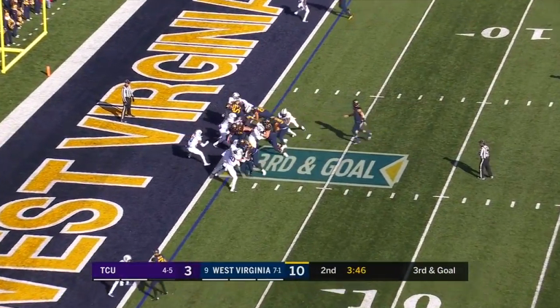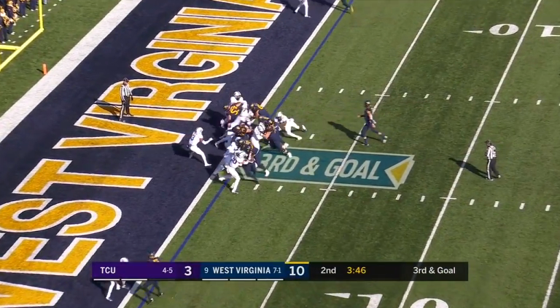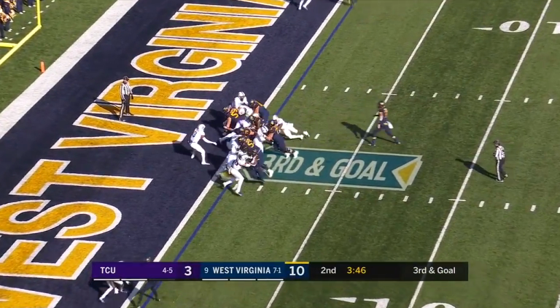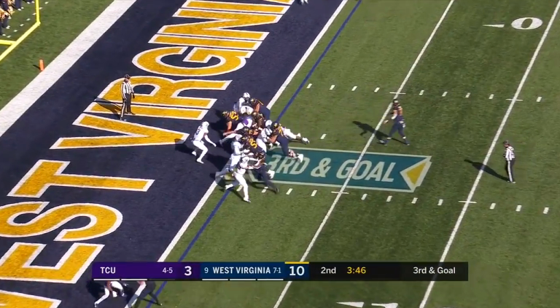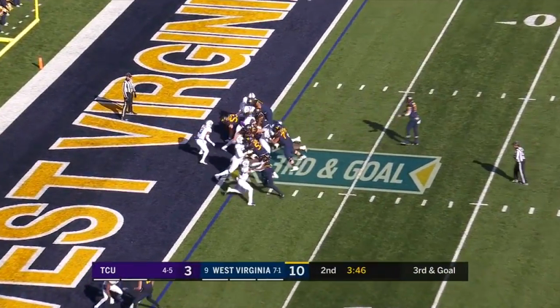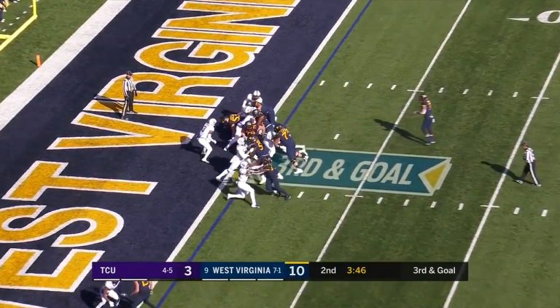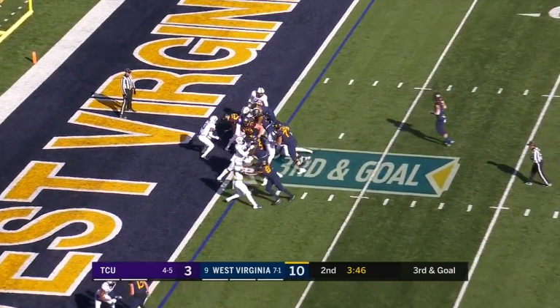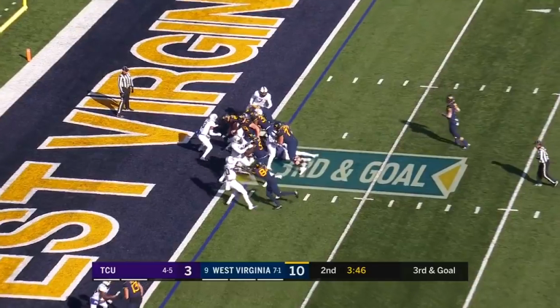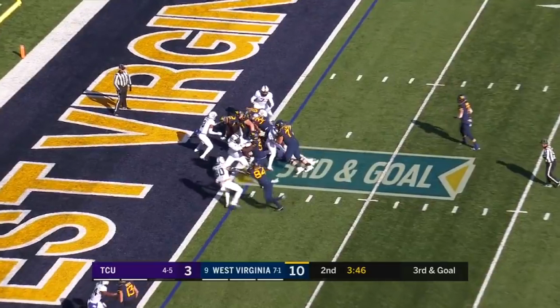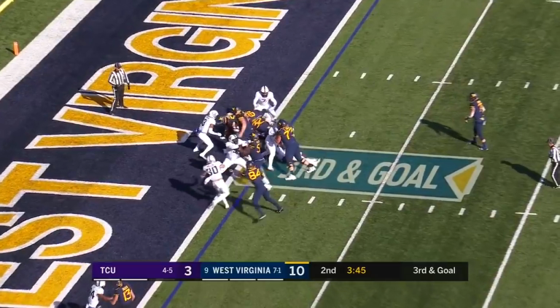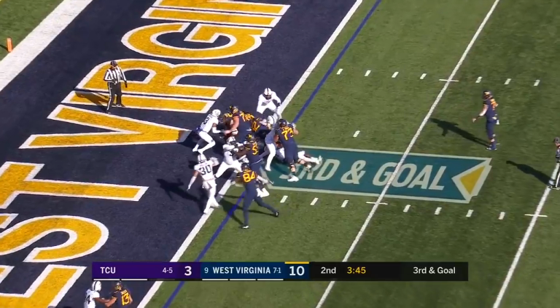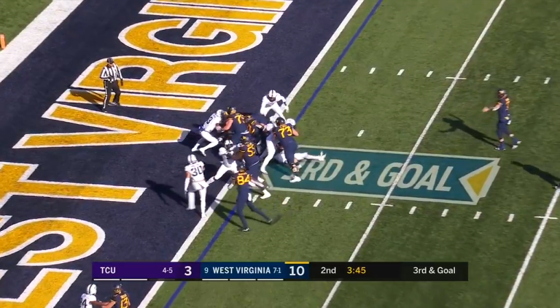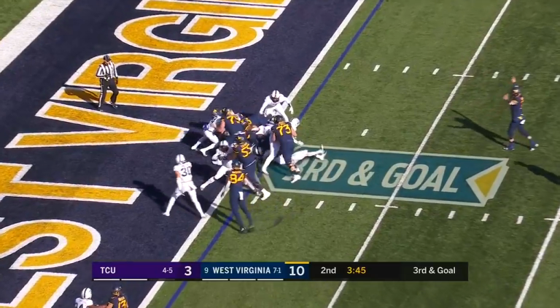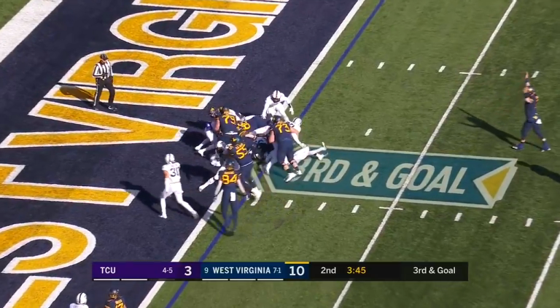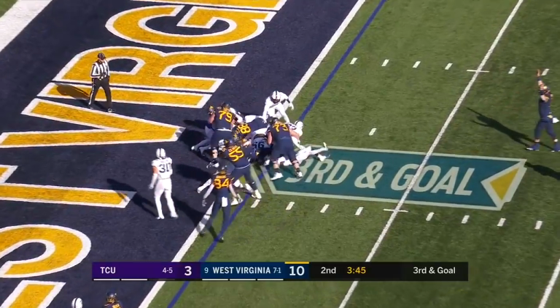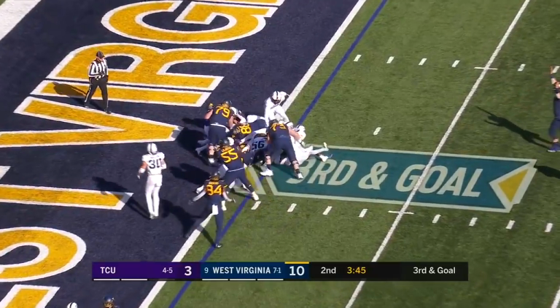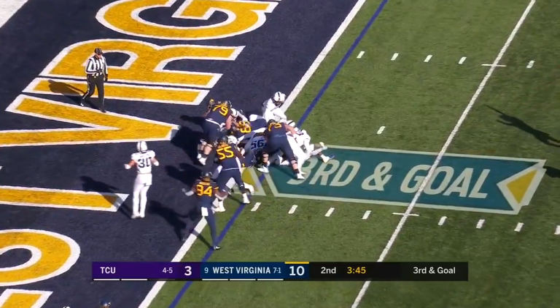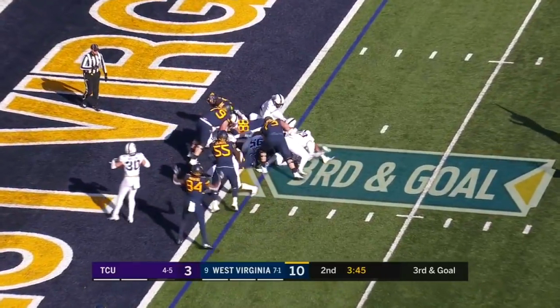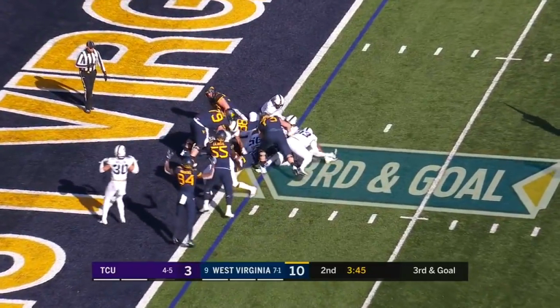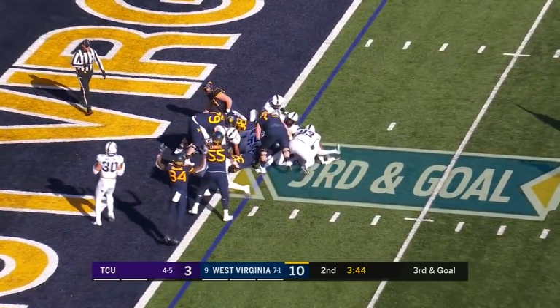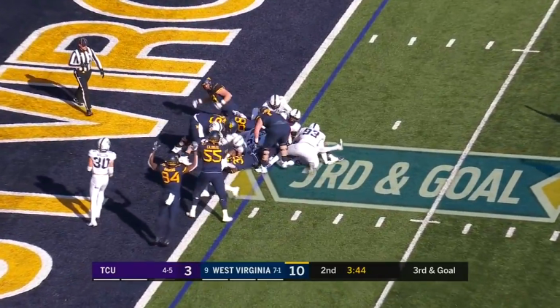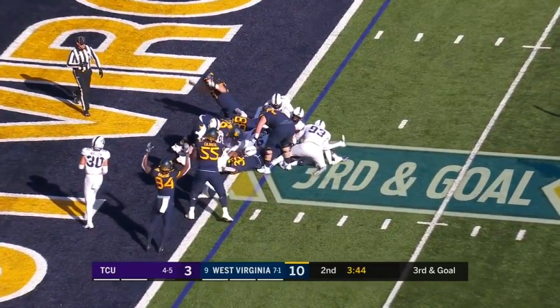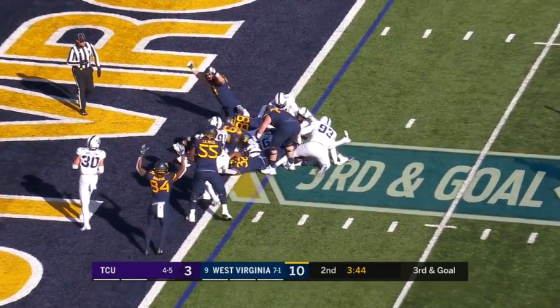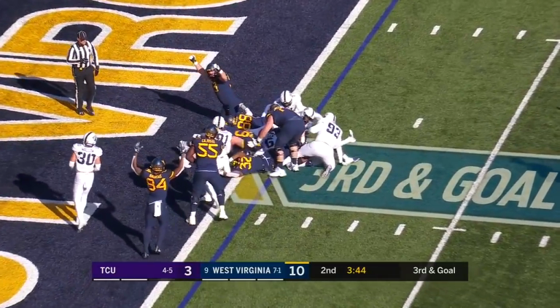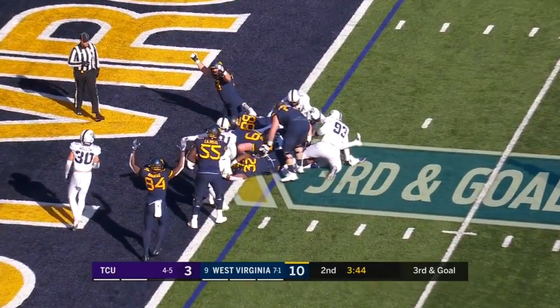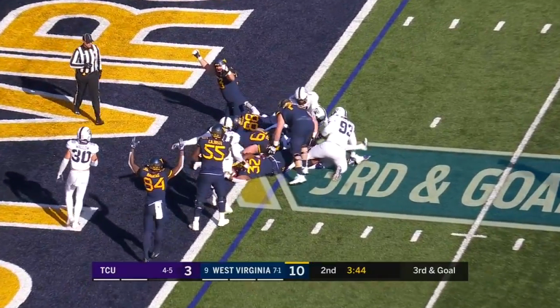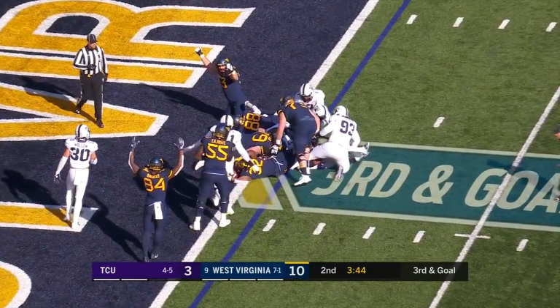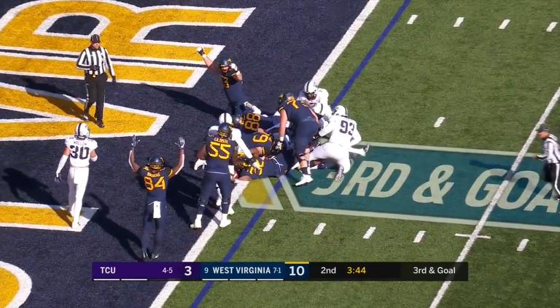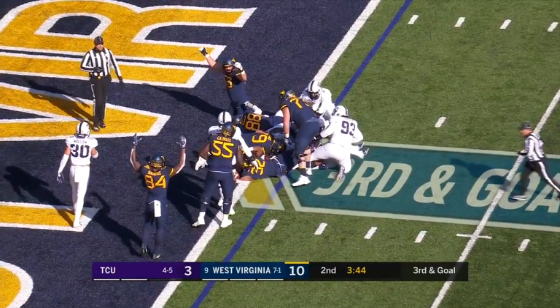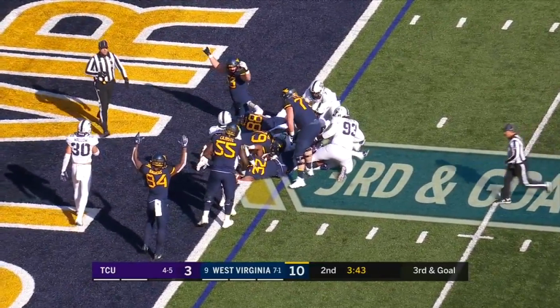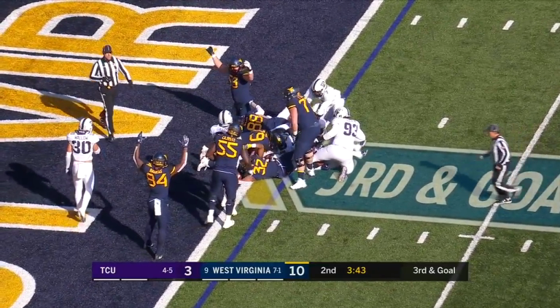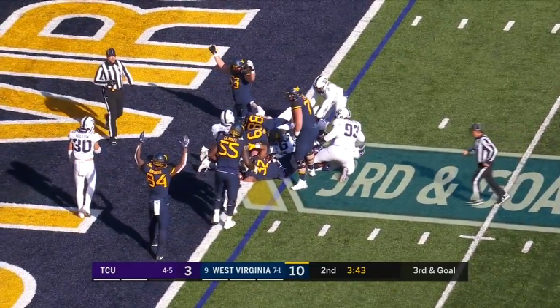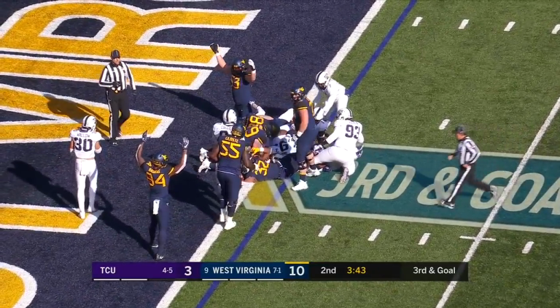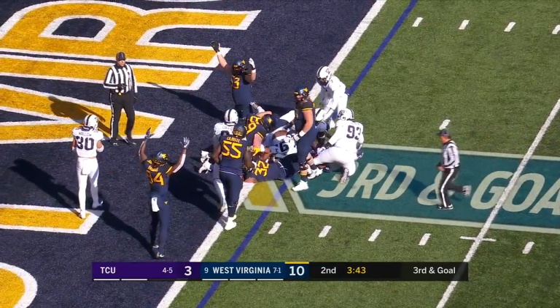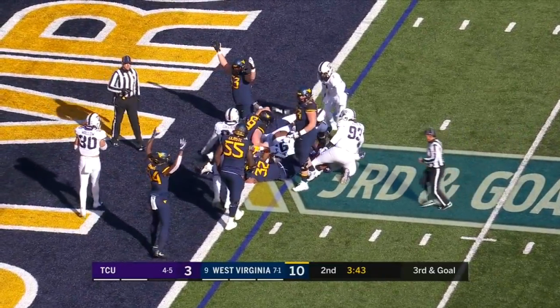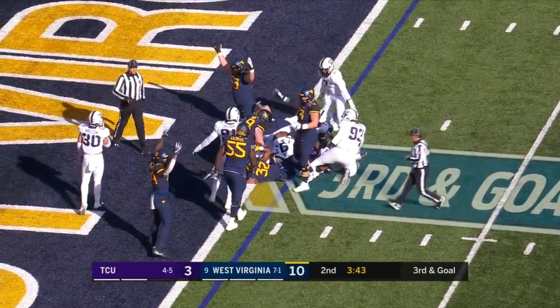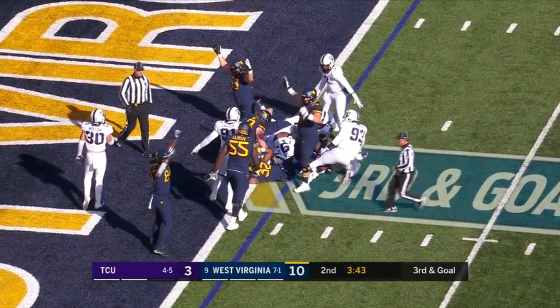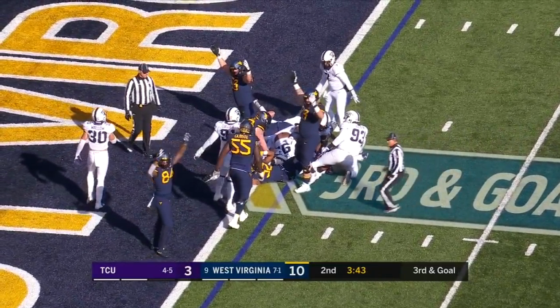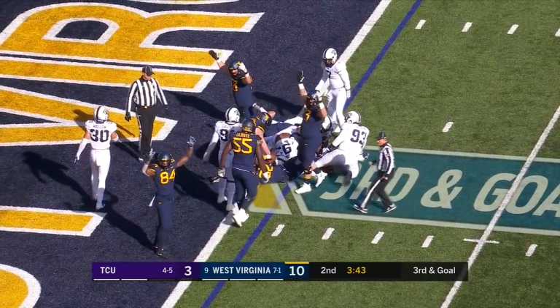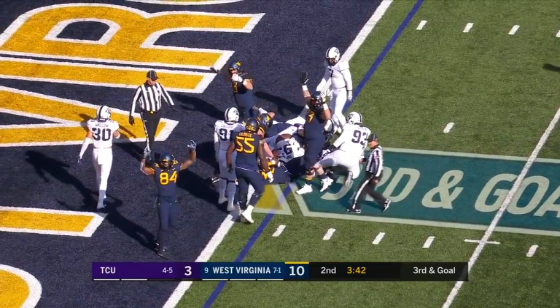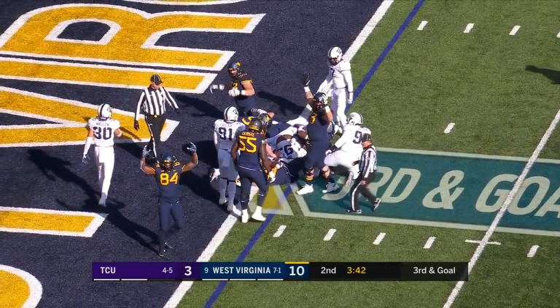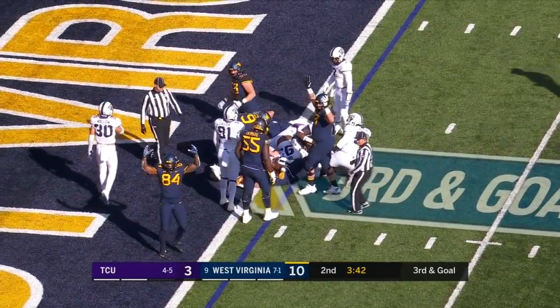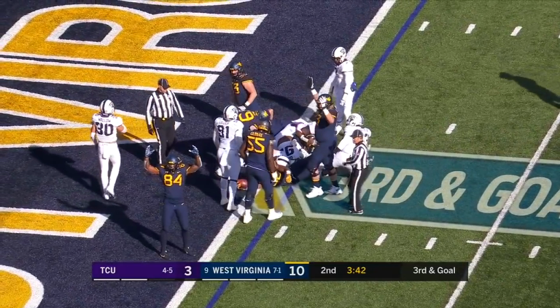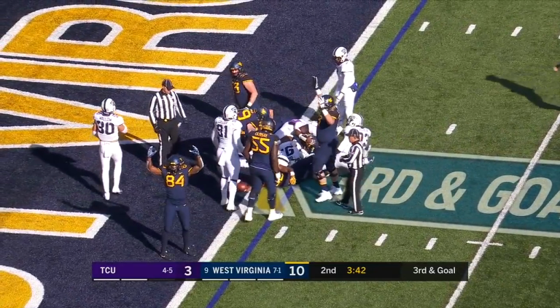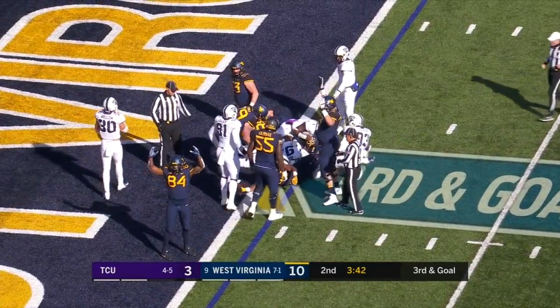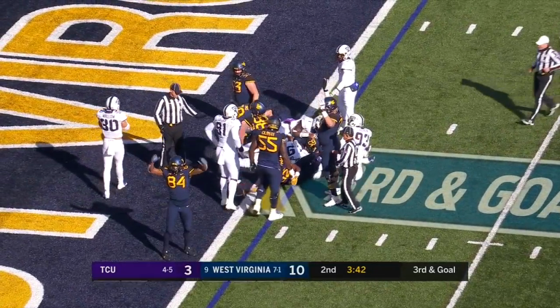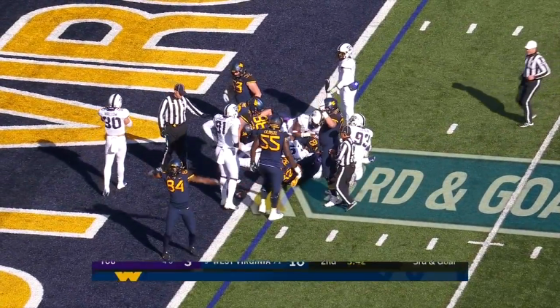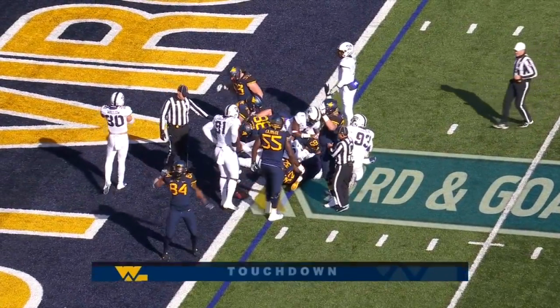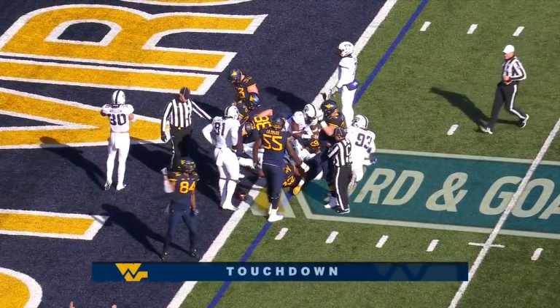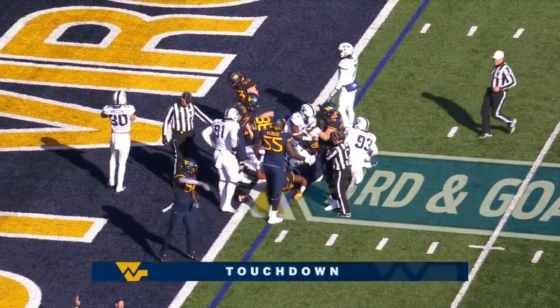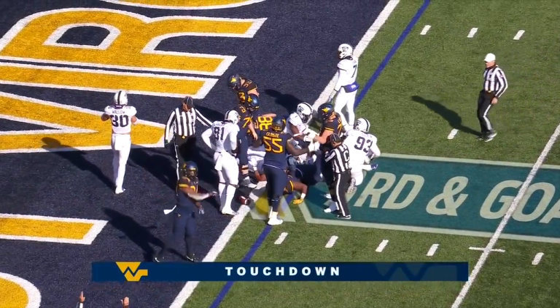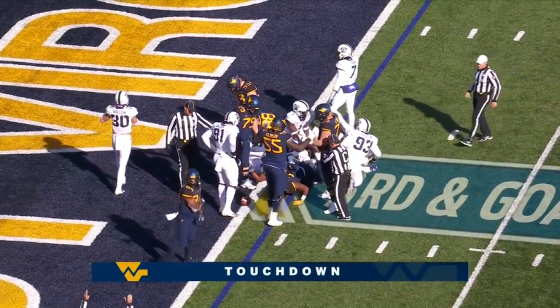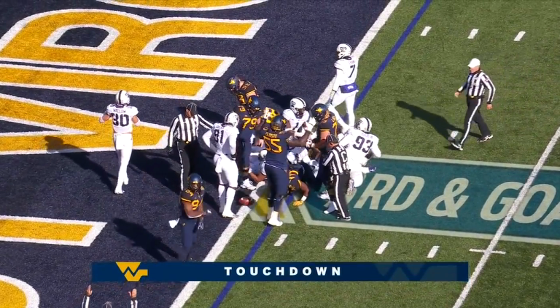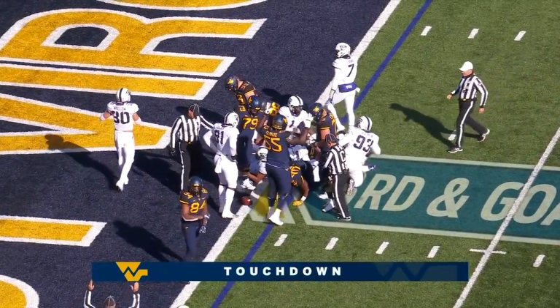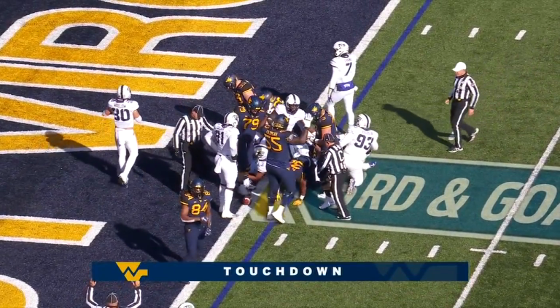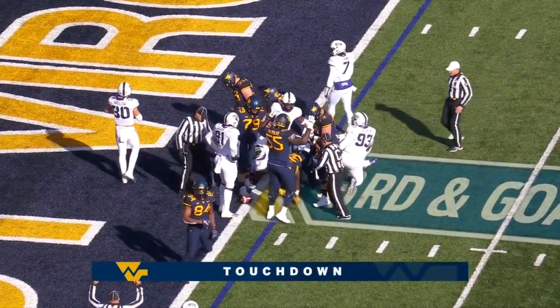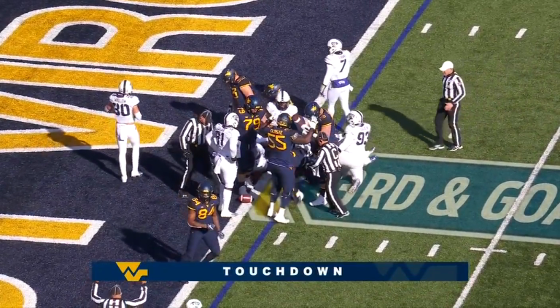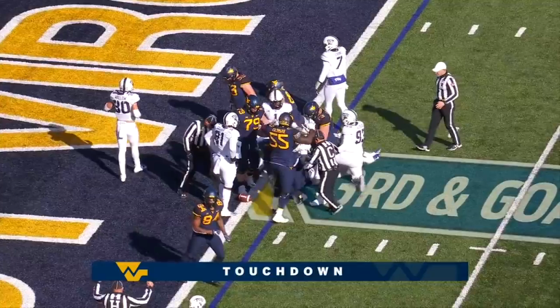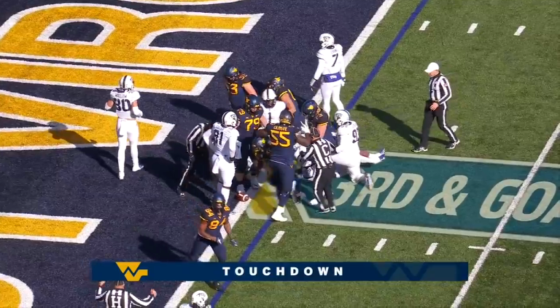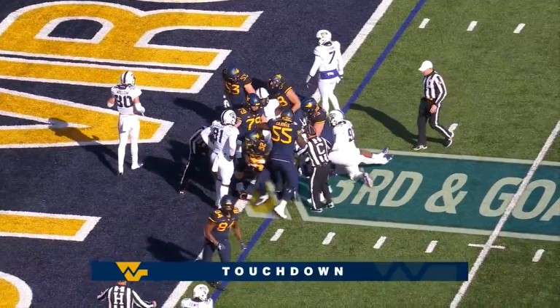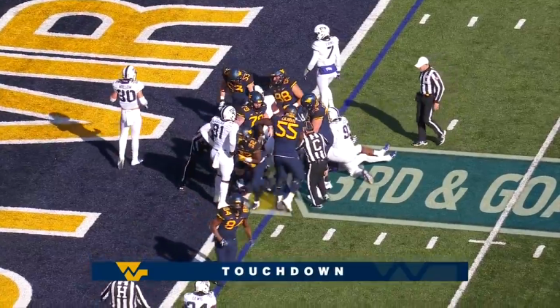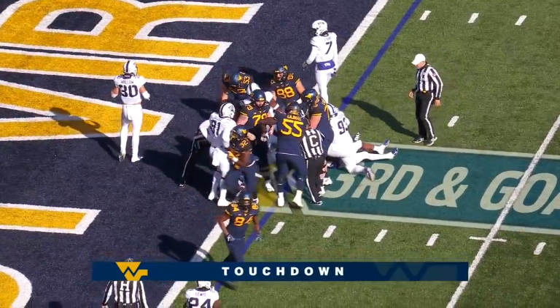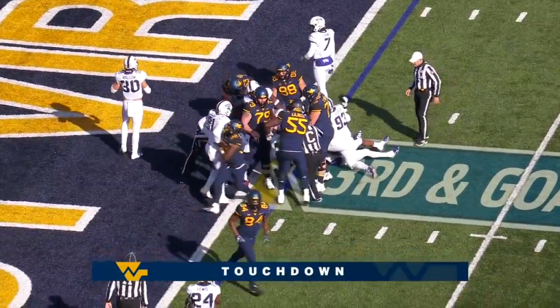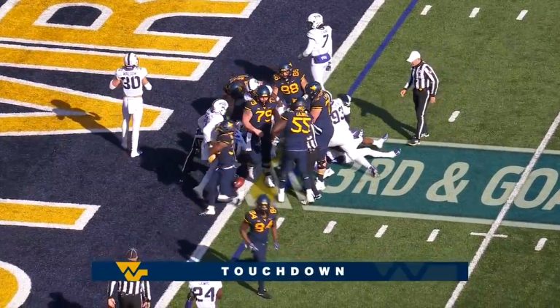It's Petaway. Touchdown. They don't need four downs.